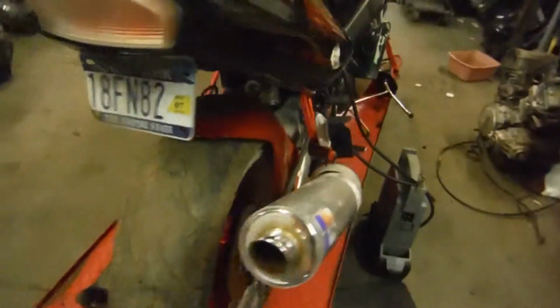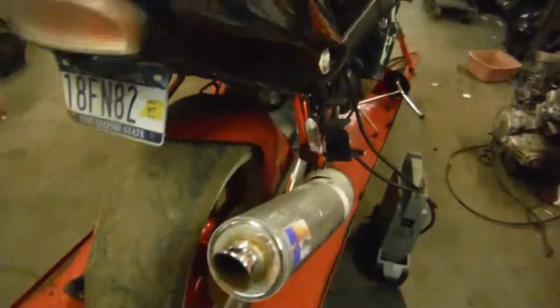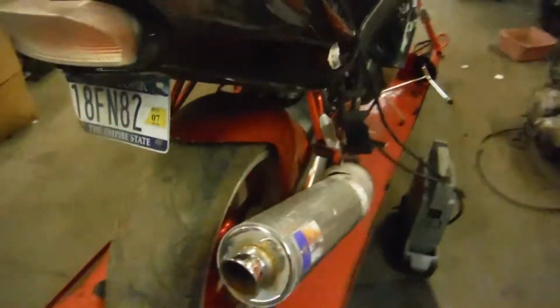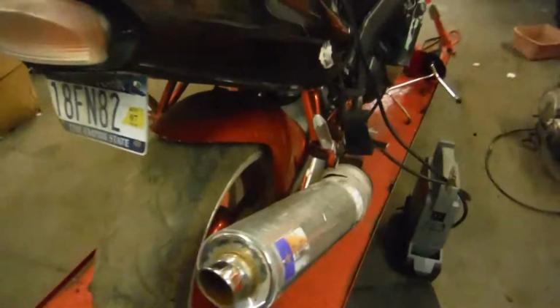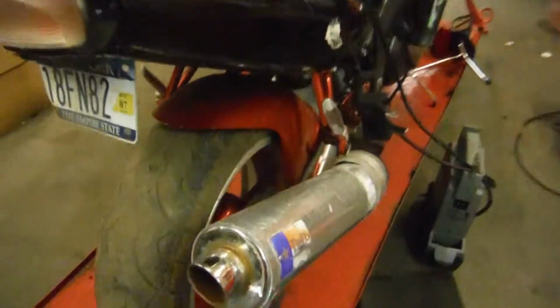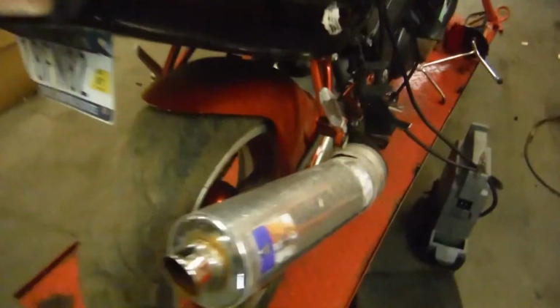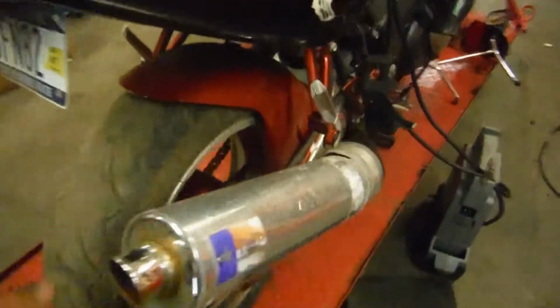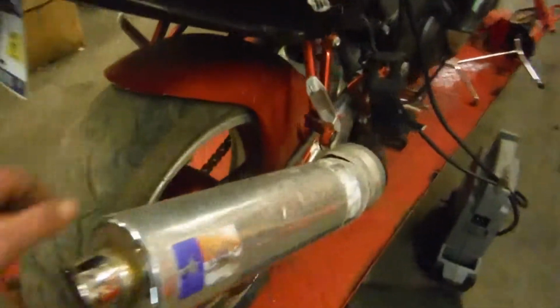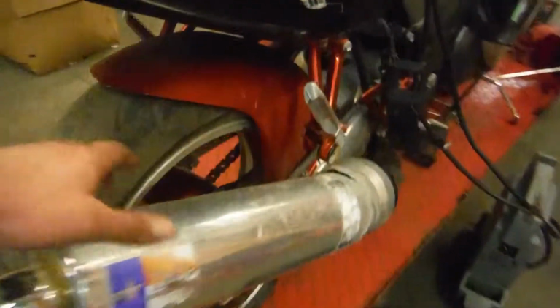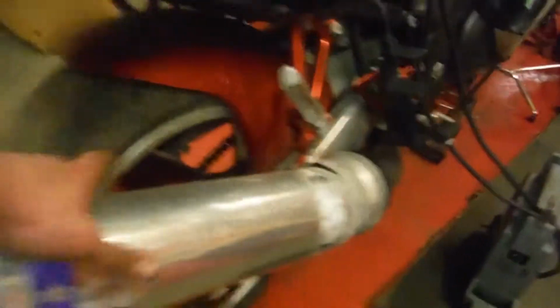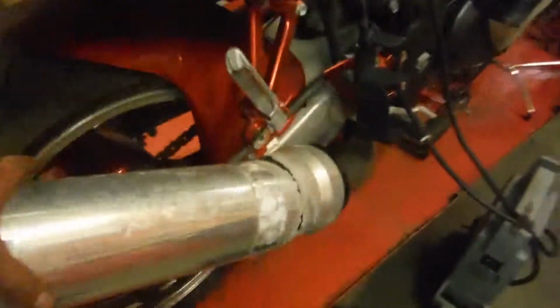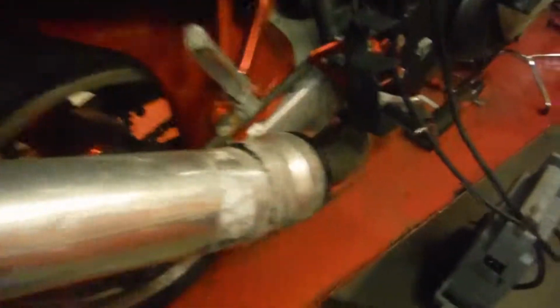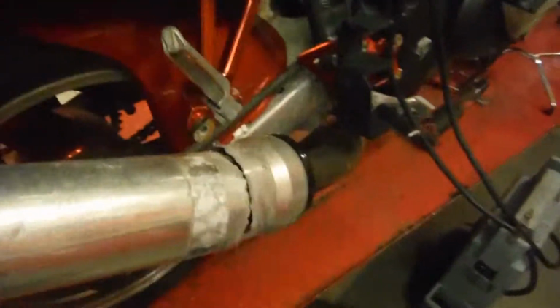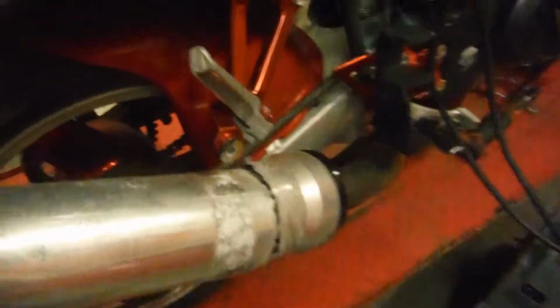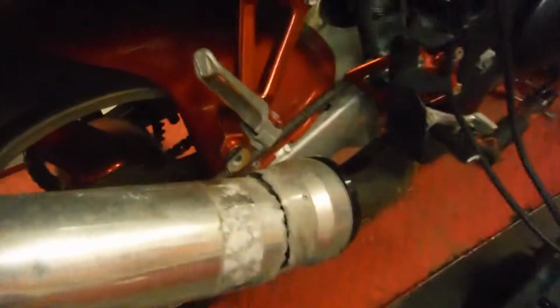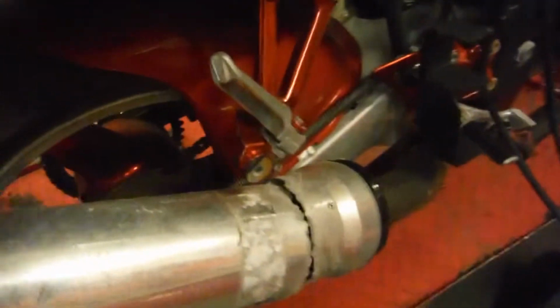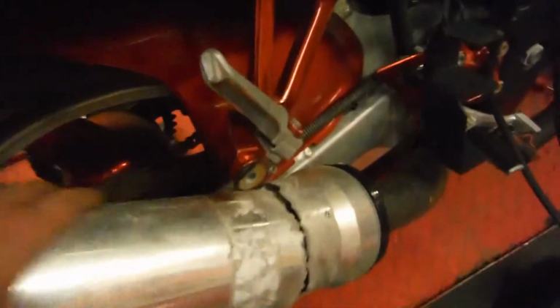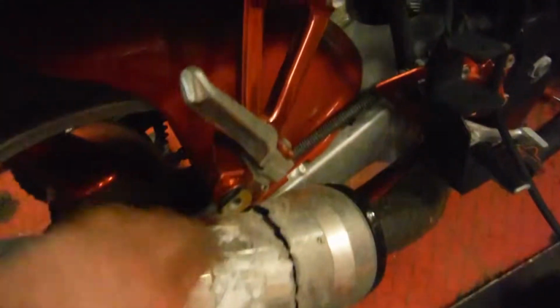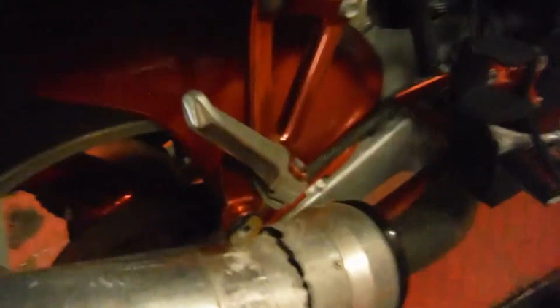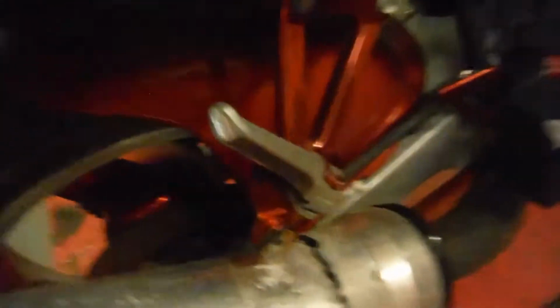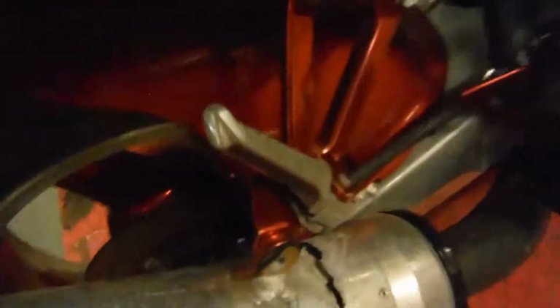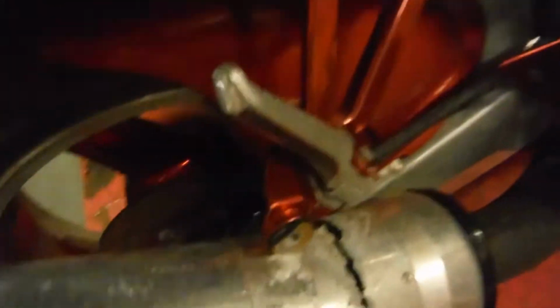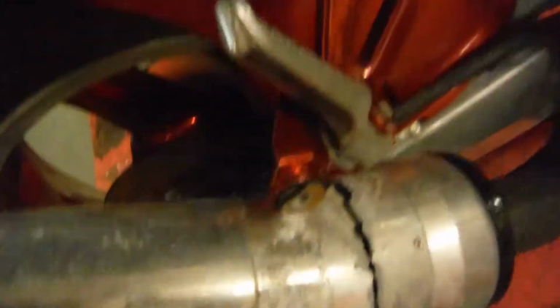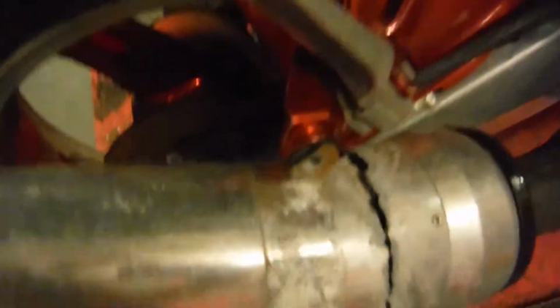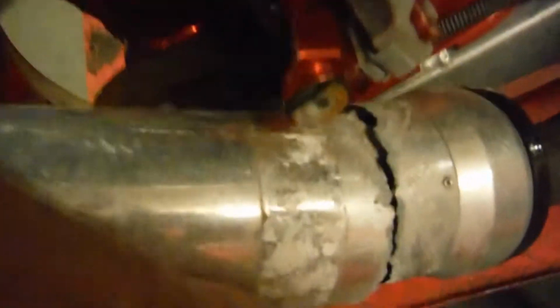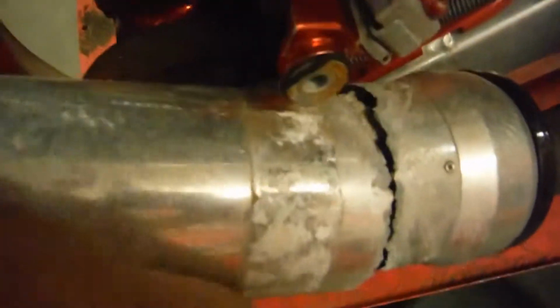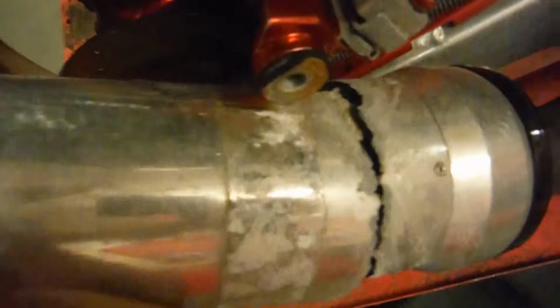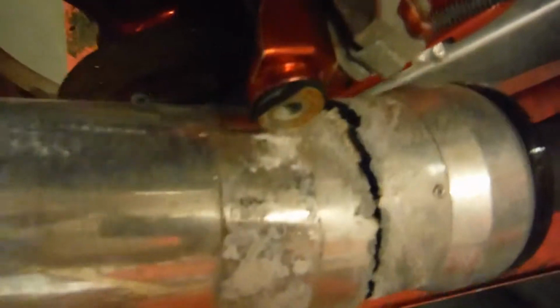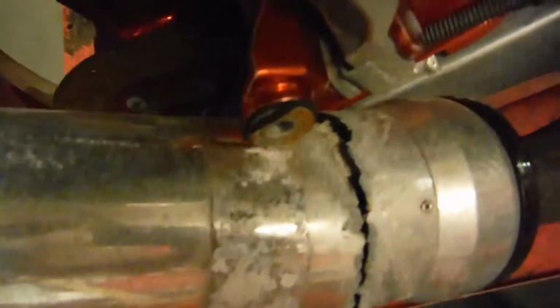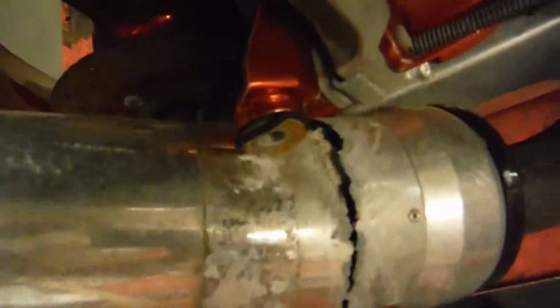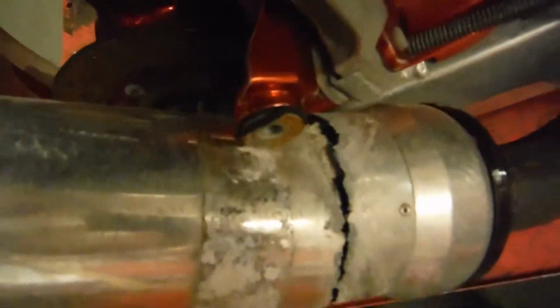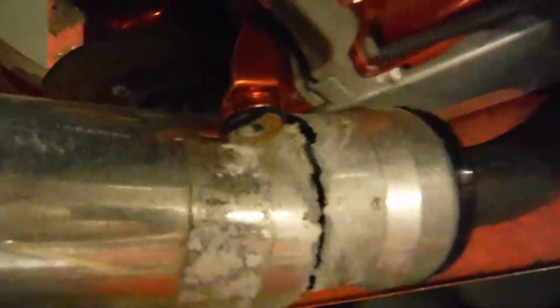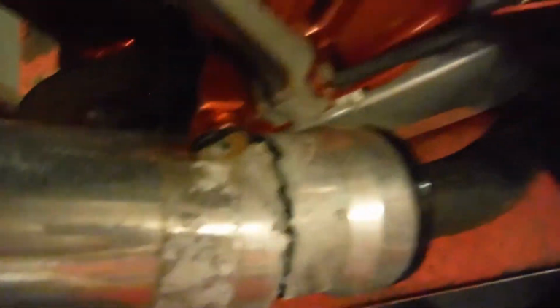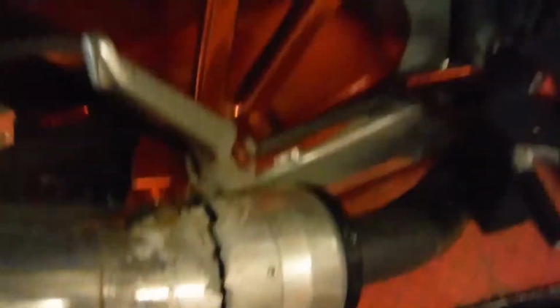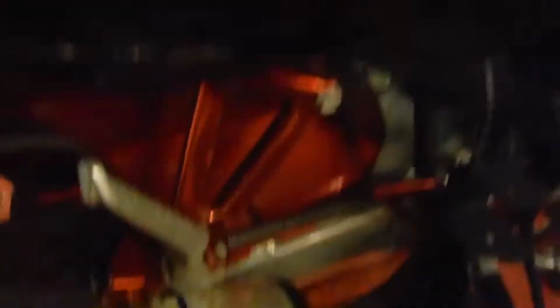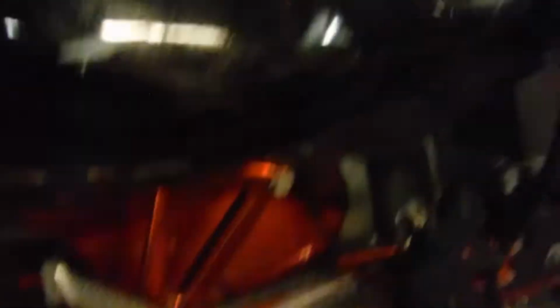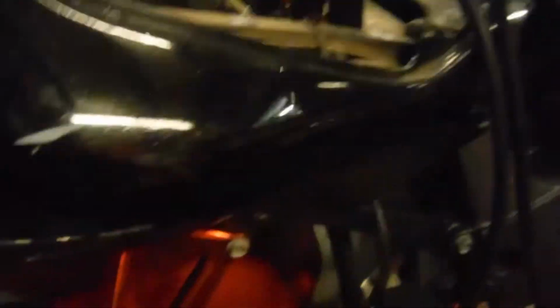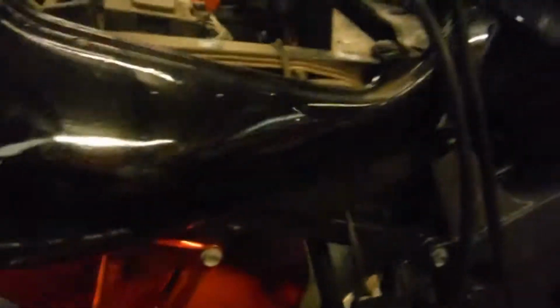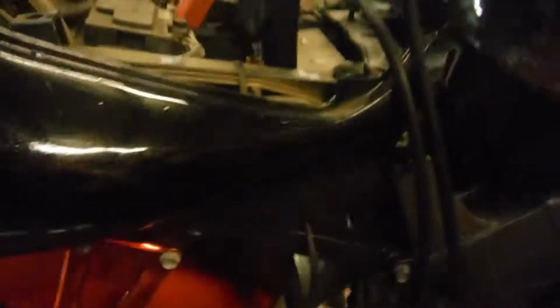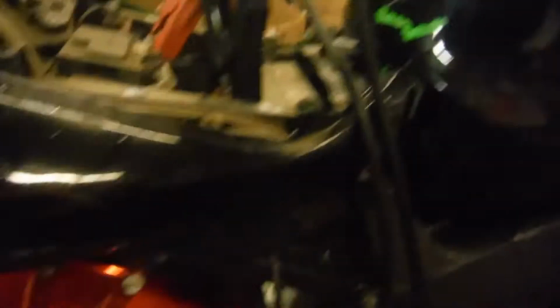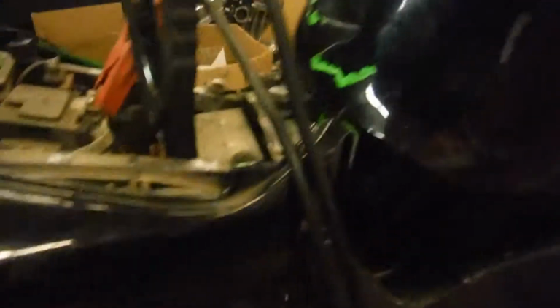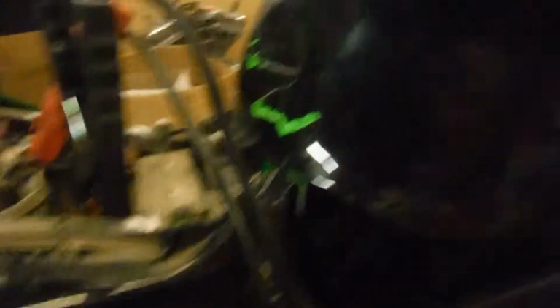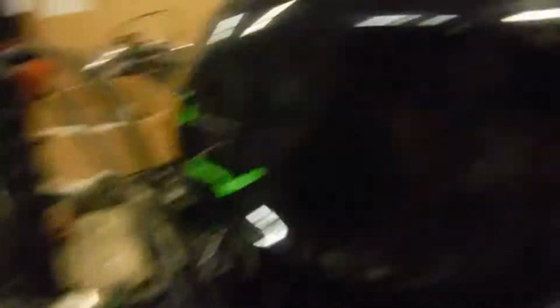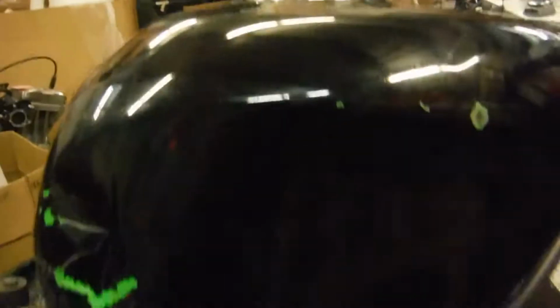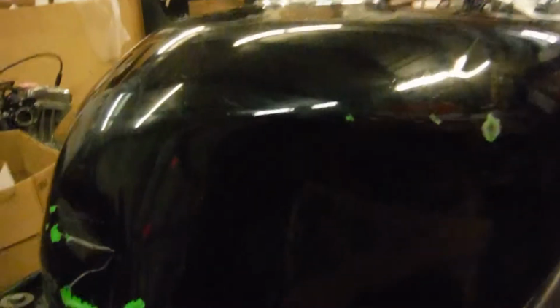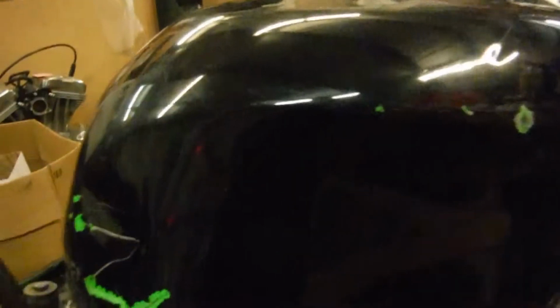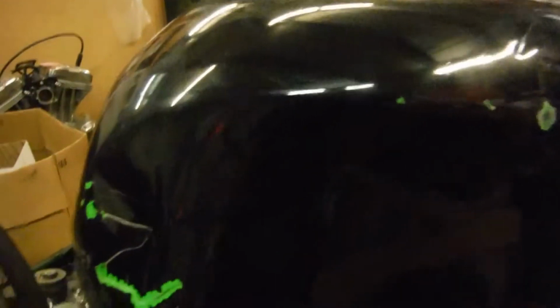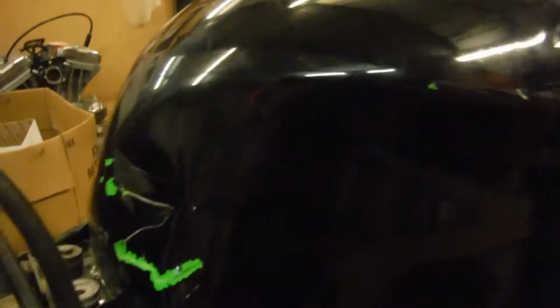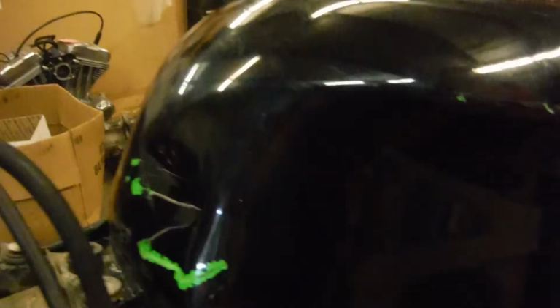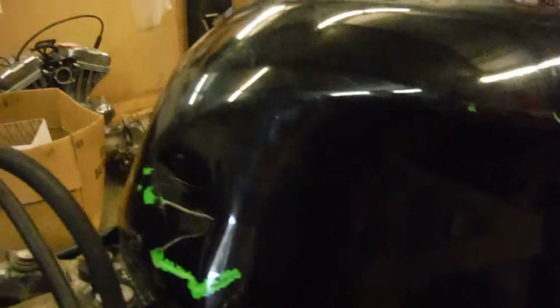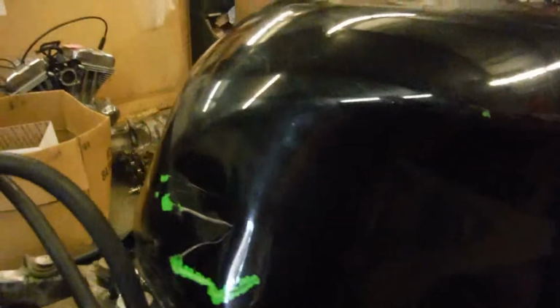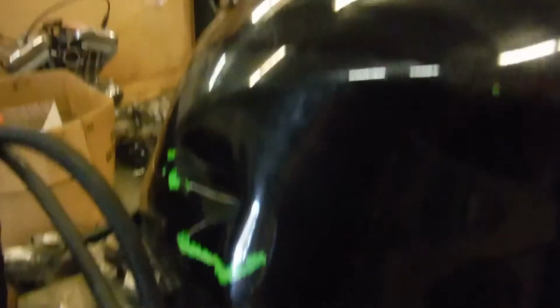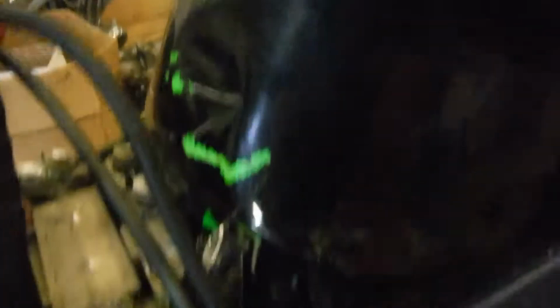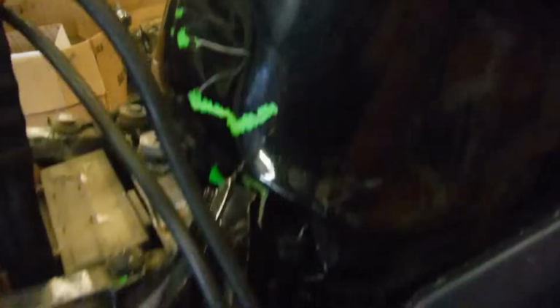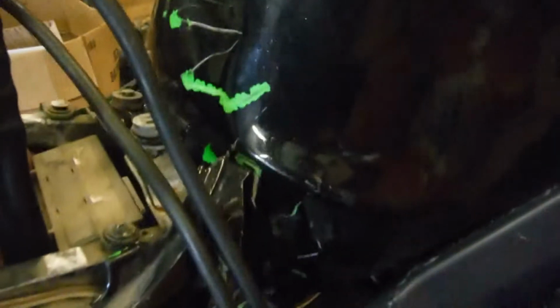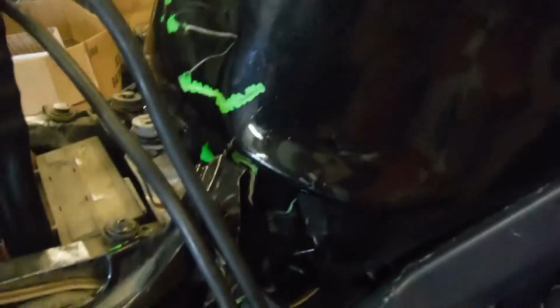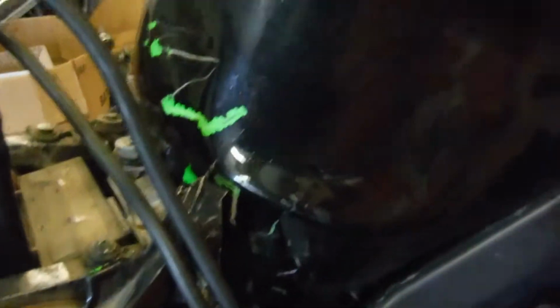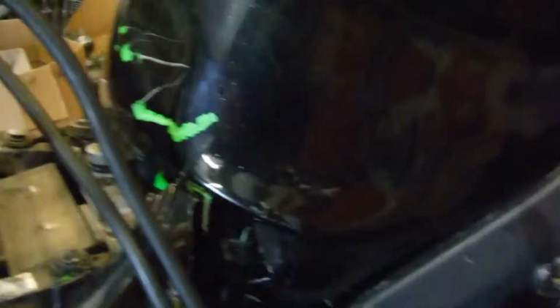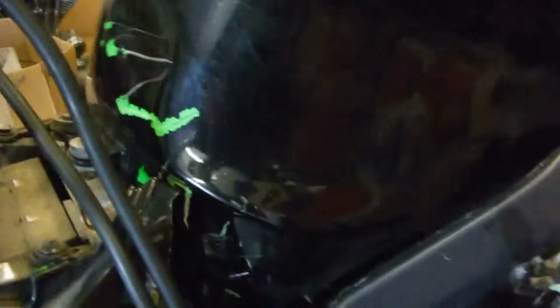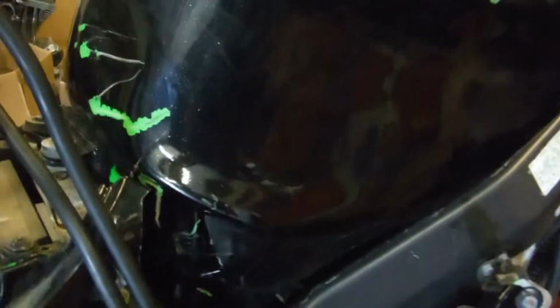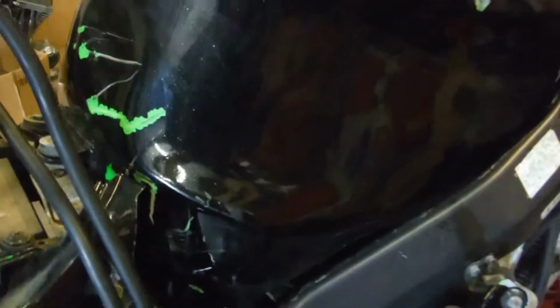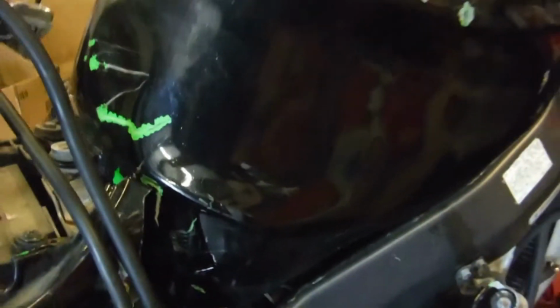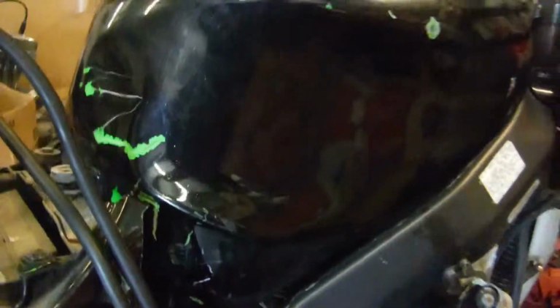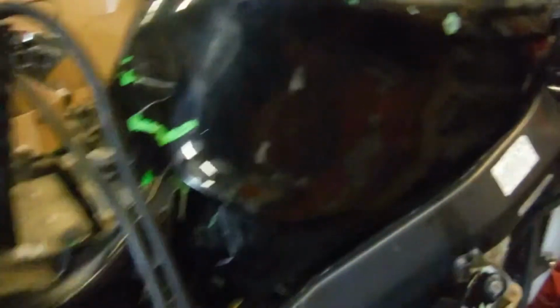As you can see, the D&D exhaust has rotted right through. The tank's got lots of dents, dings, and scratches.